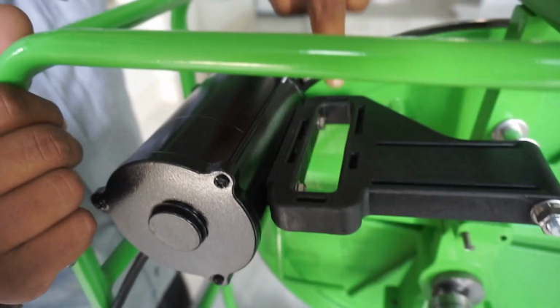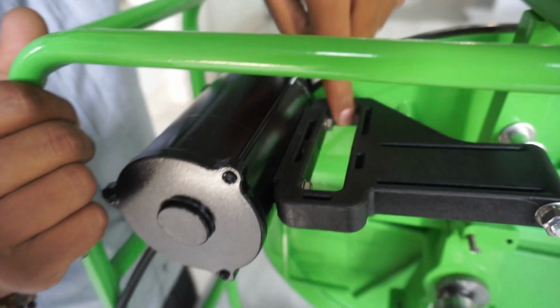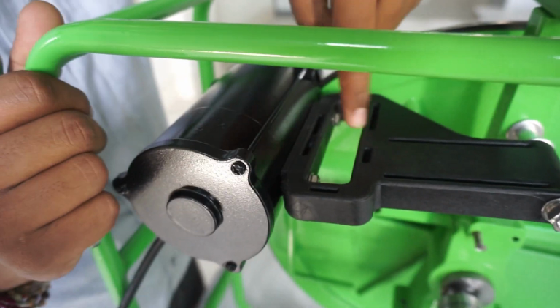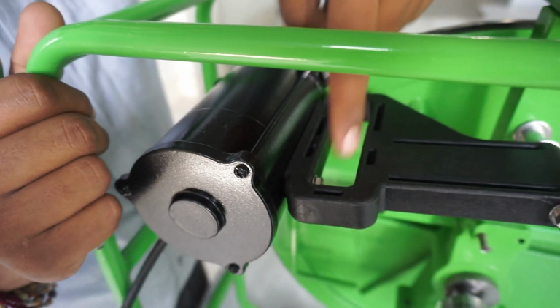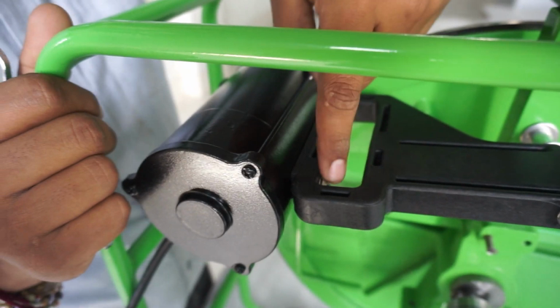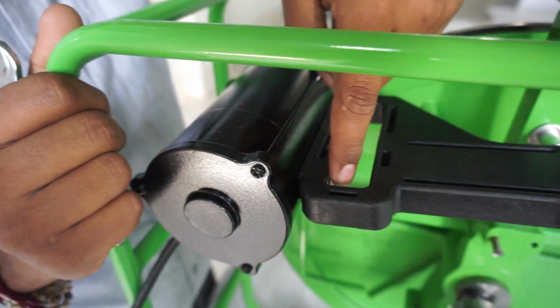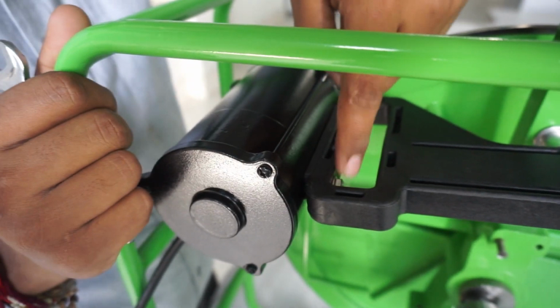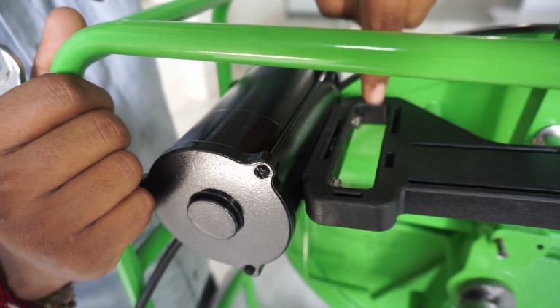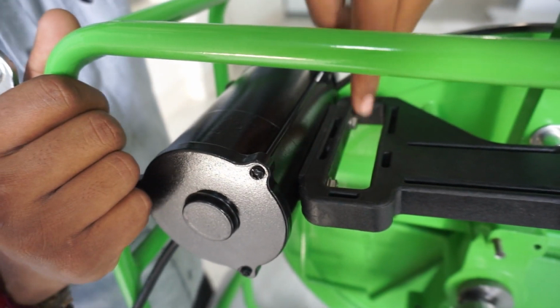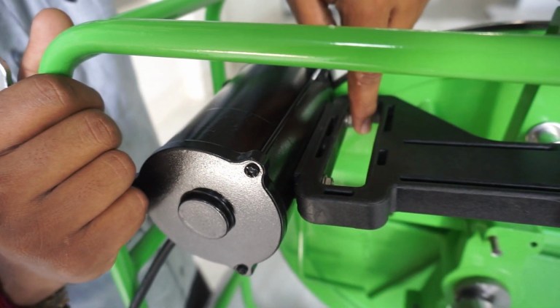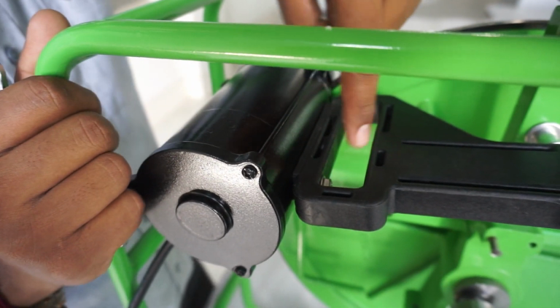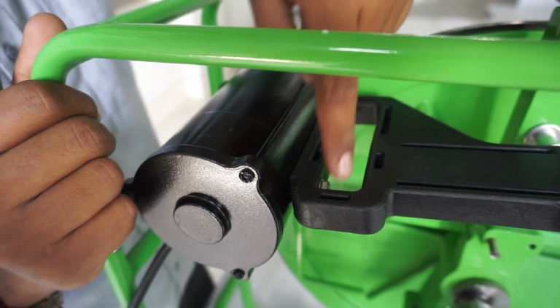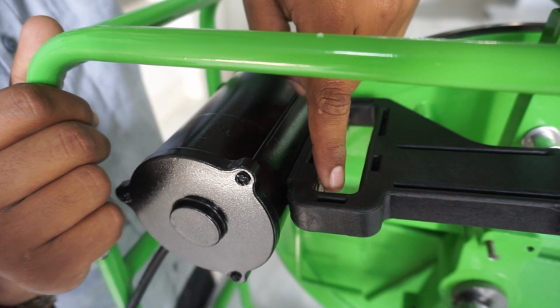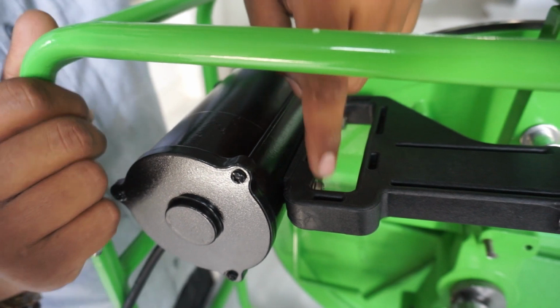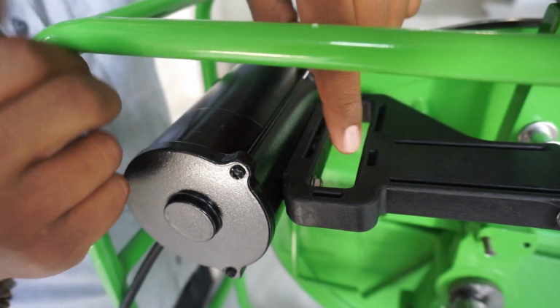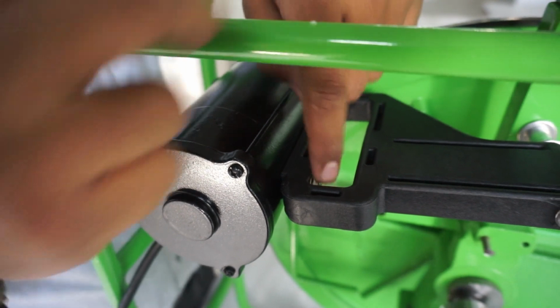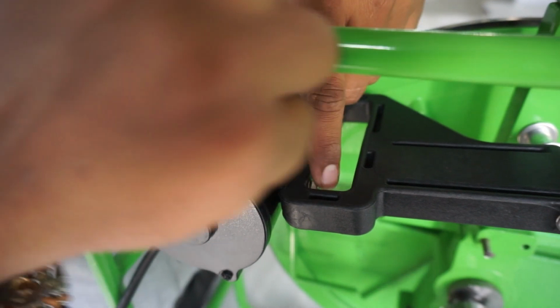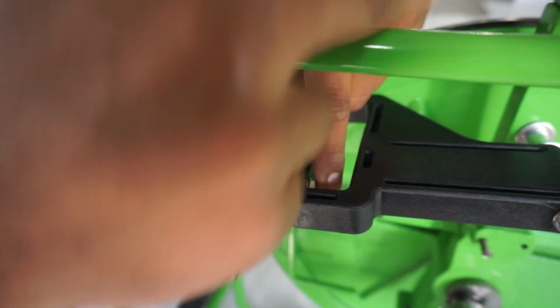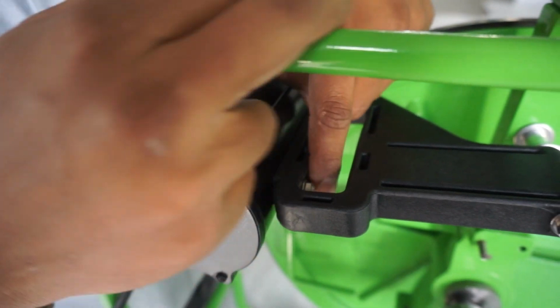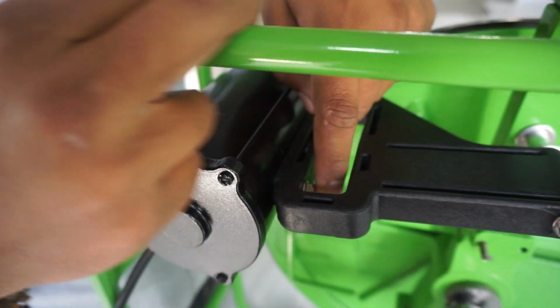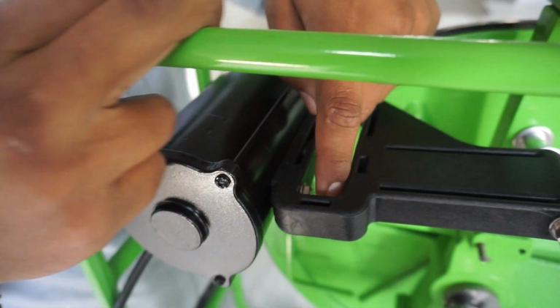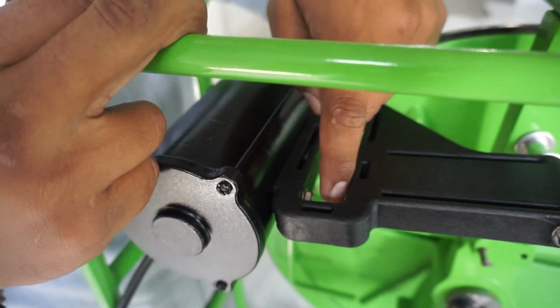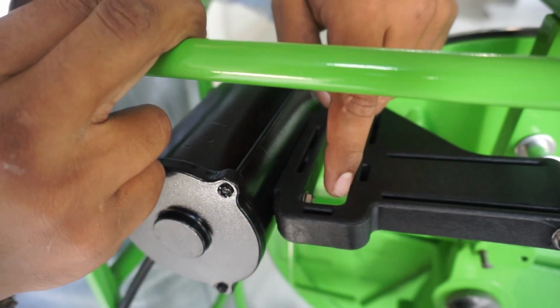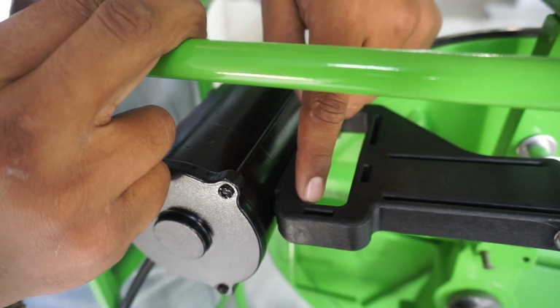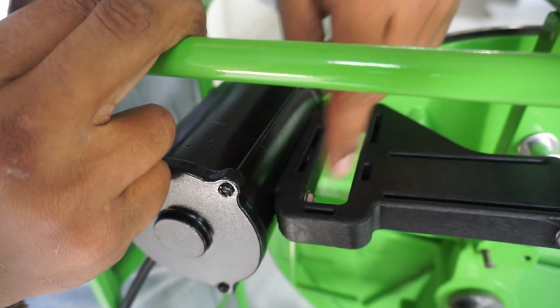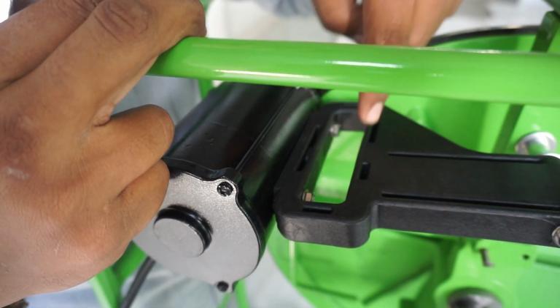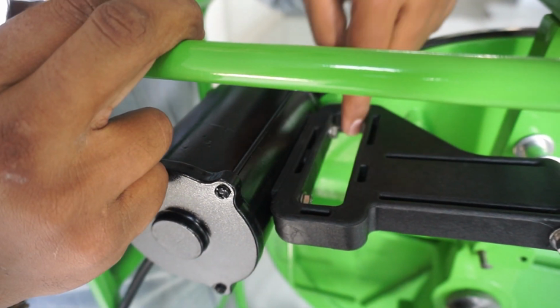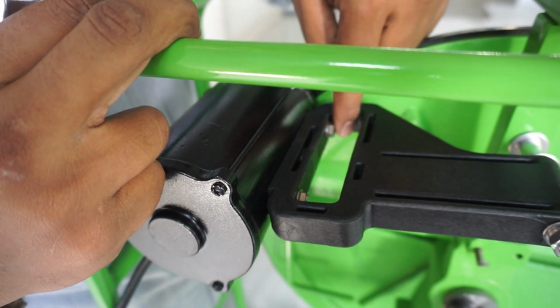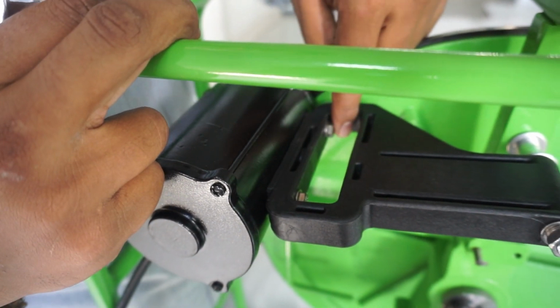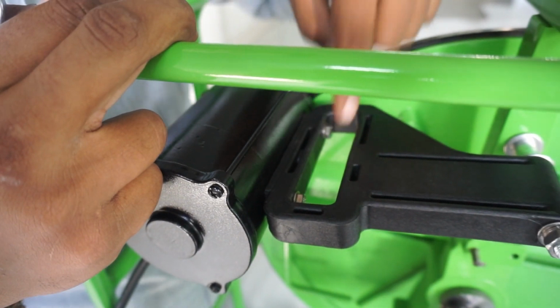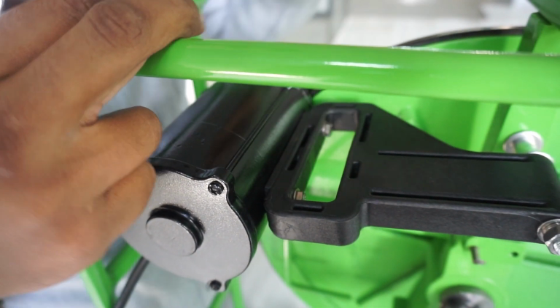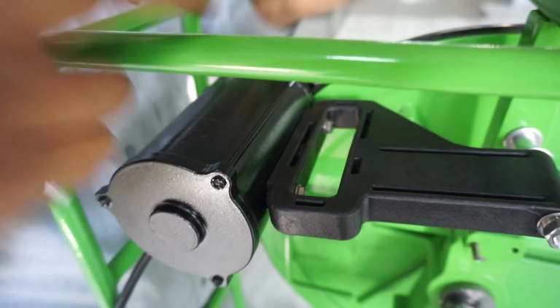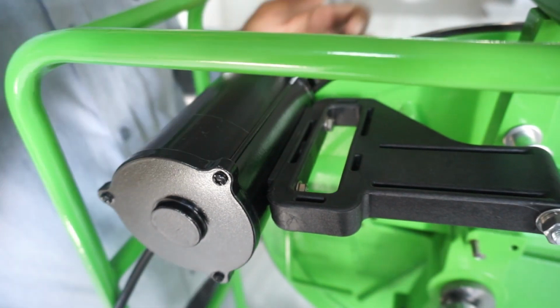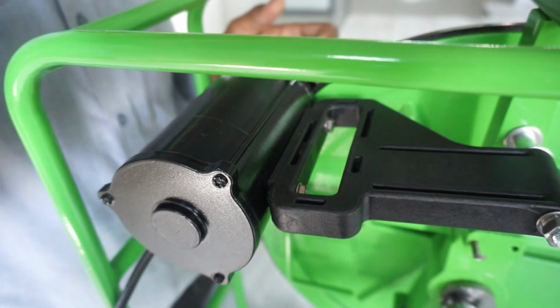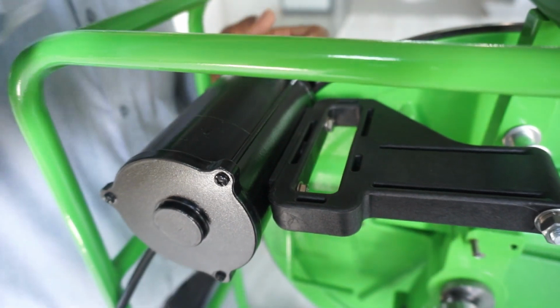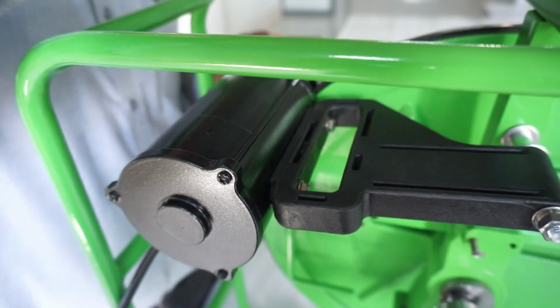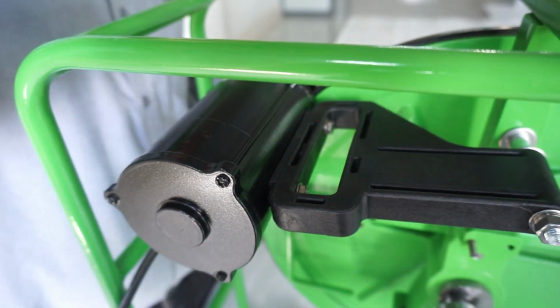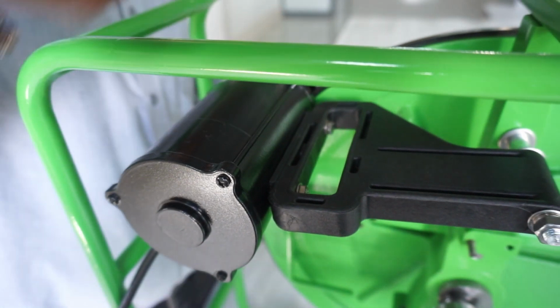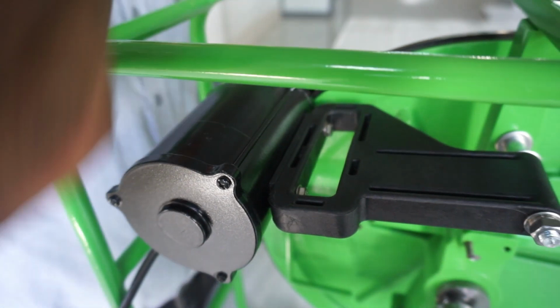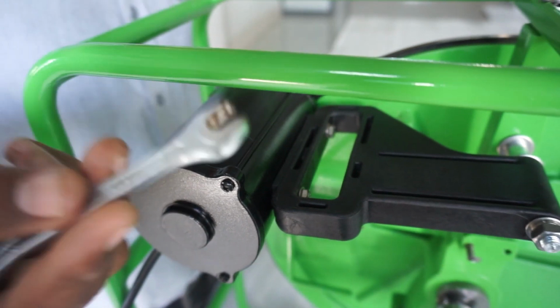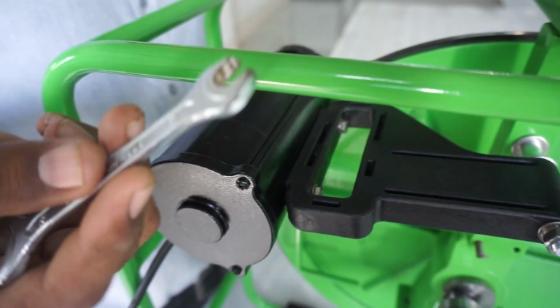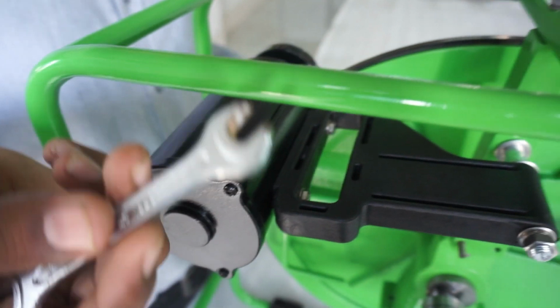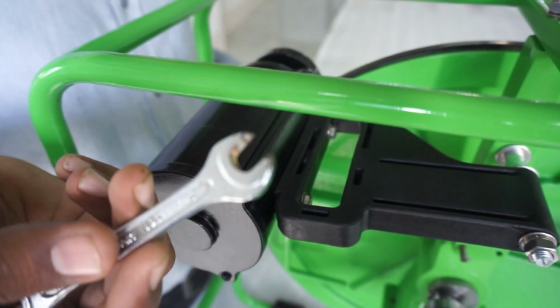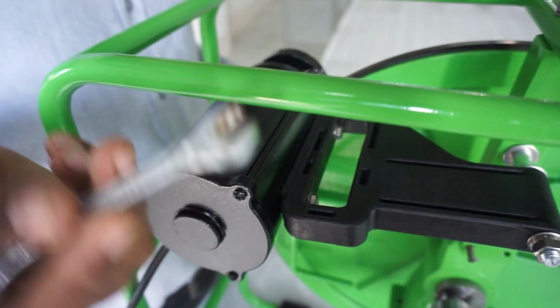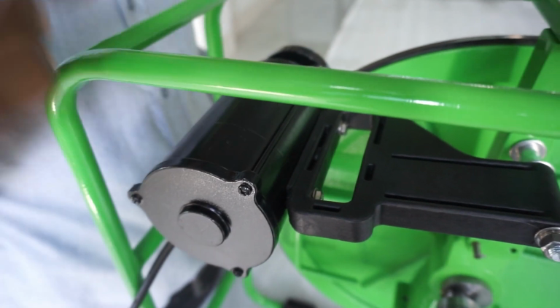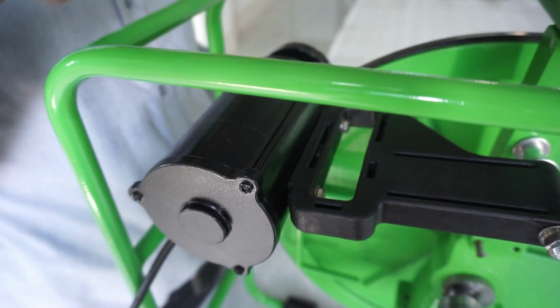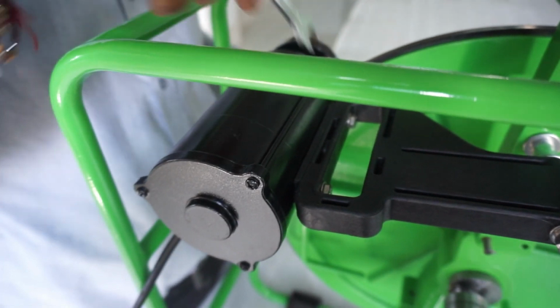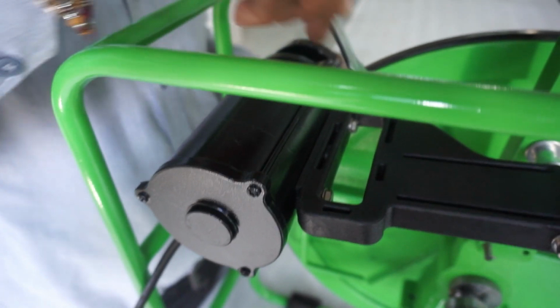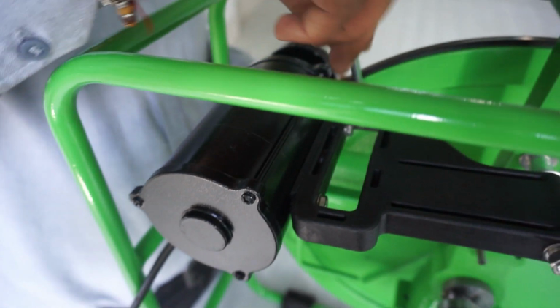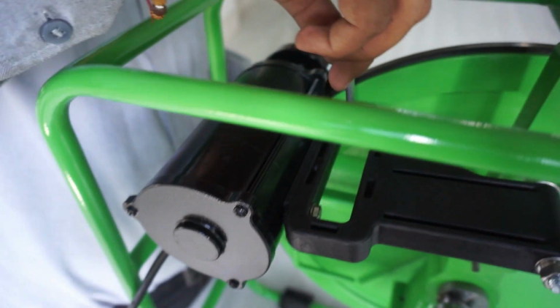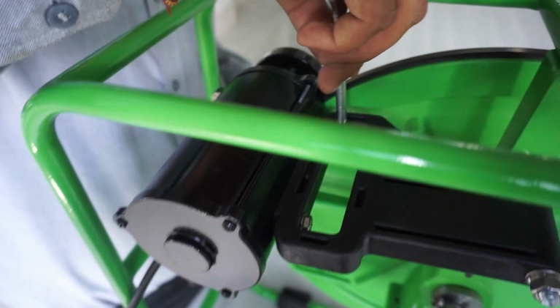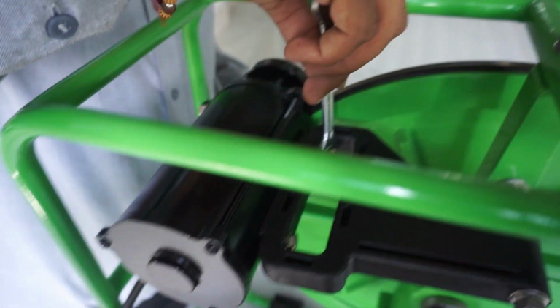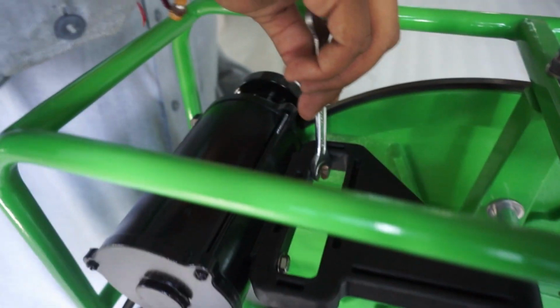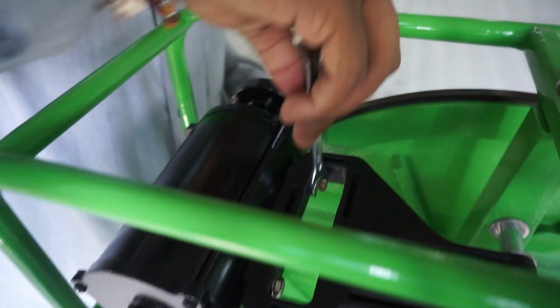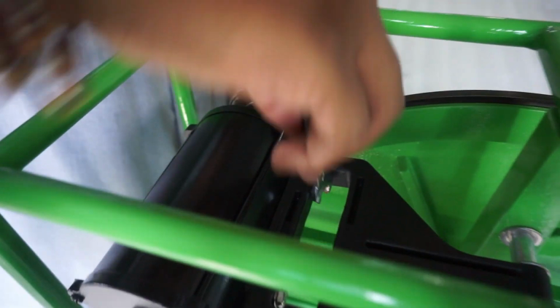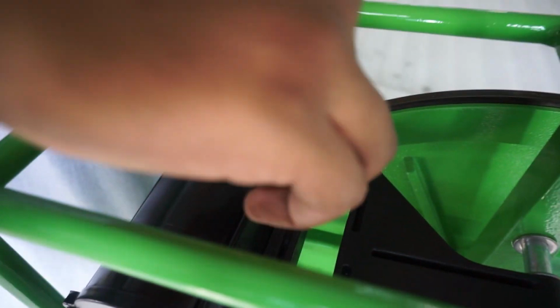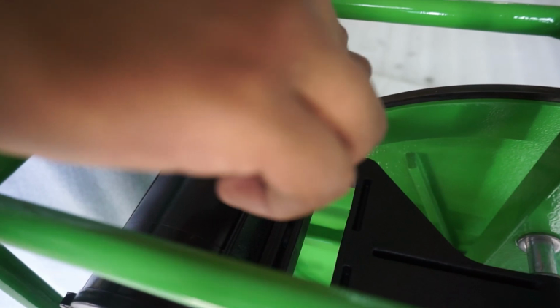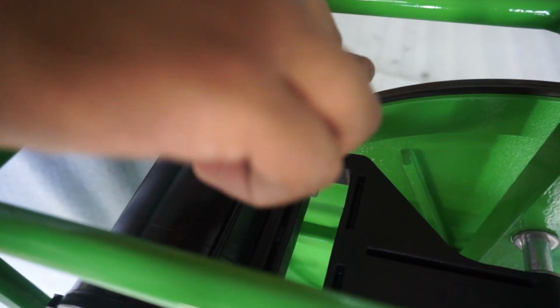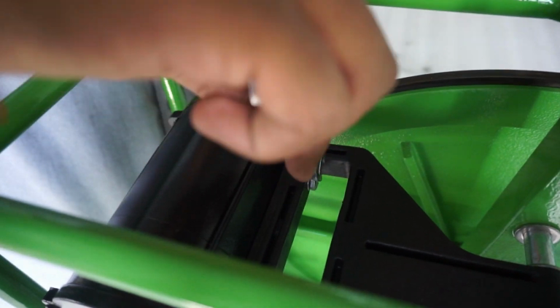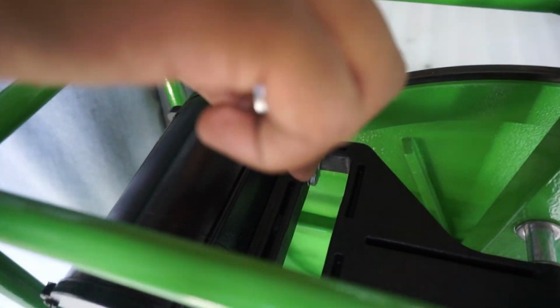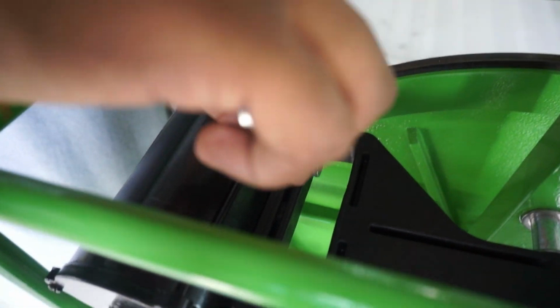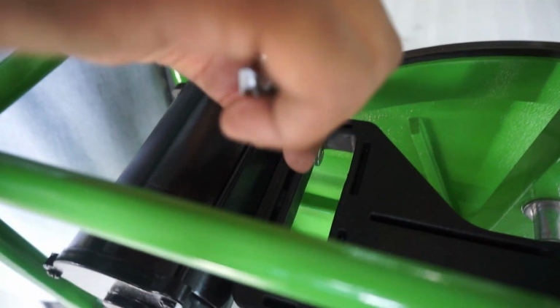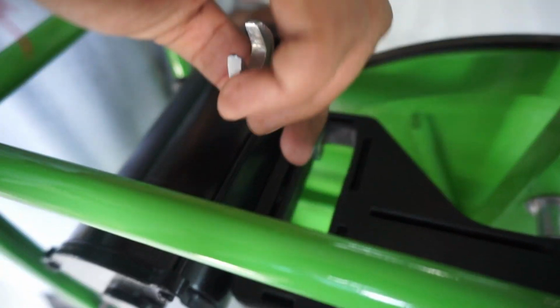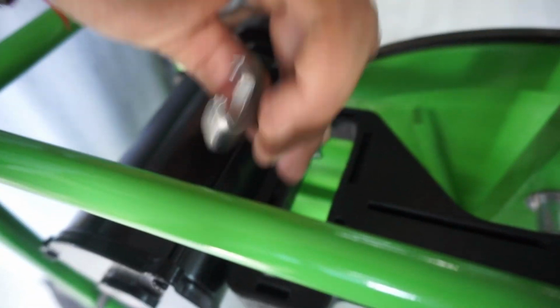Now loosen the bolts holding the motor to the bracket. Now replace the bracket with a new one. Tighten the bolts only loosely.